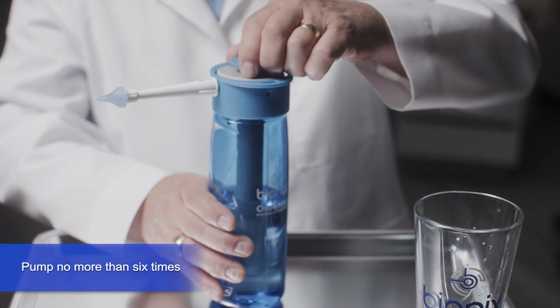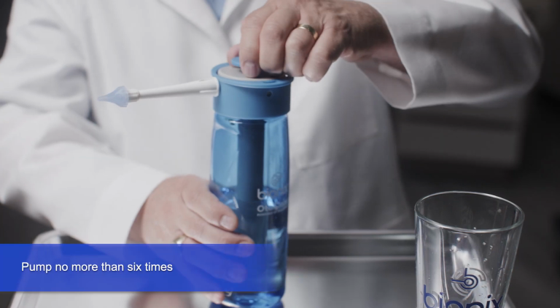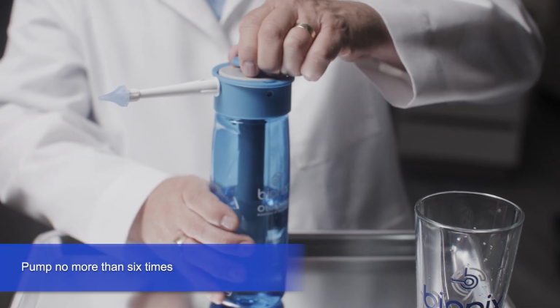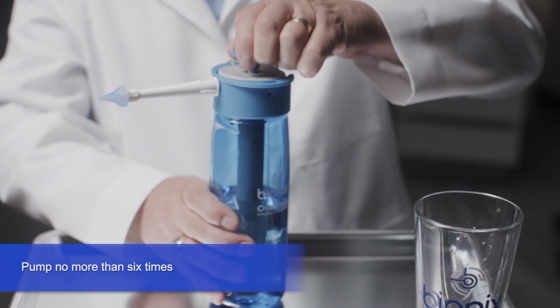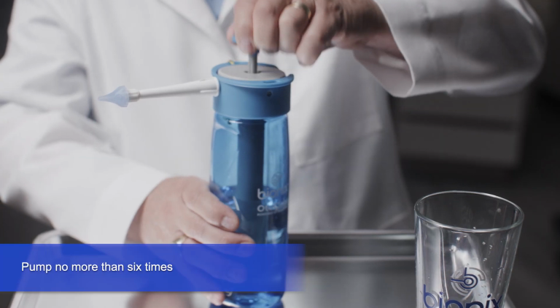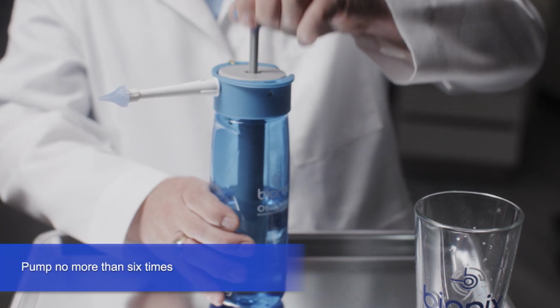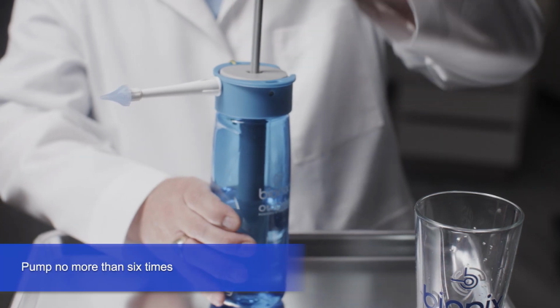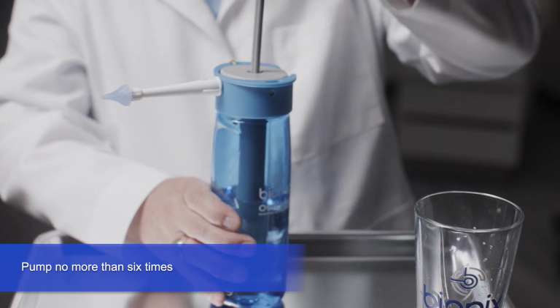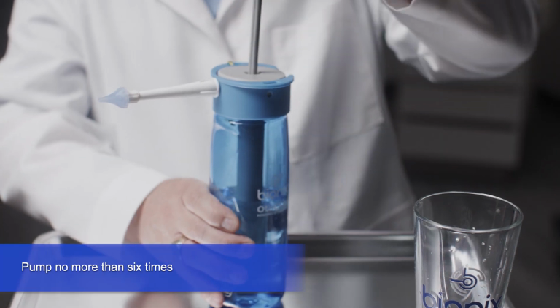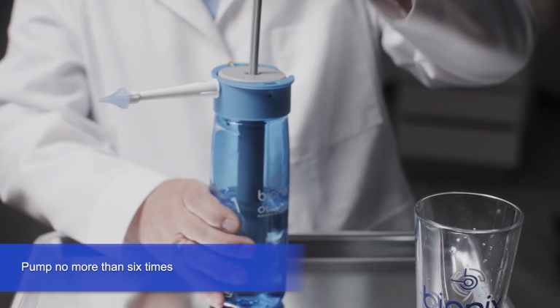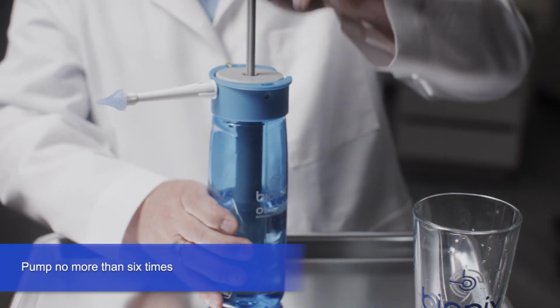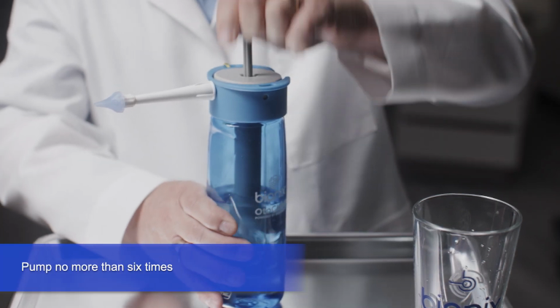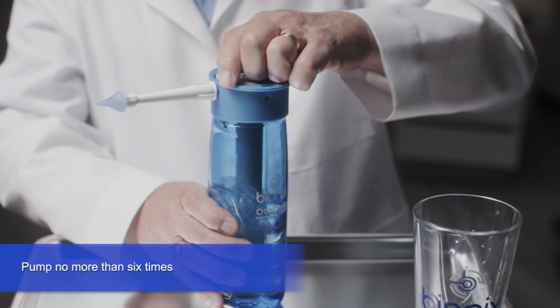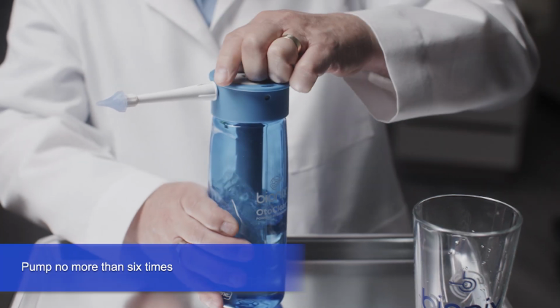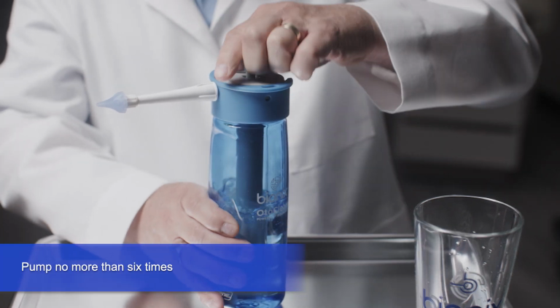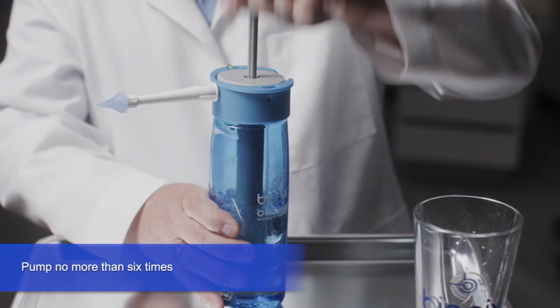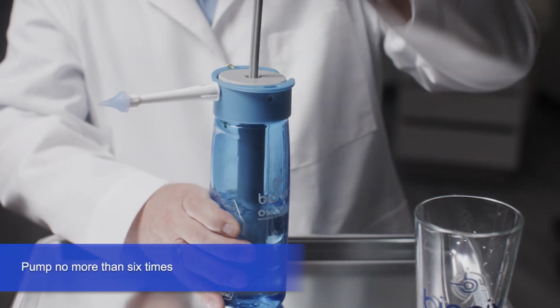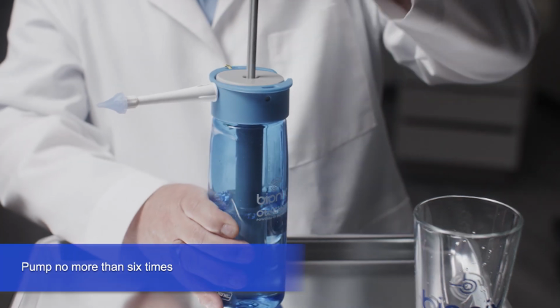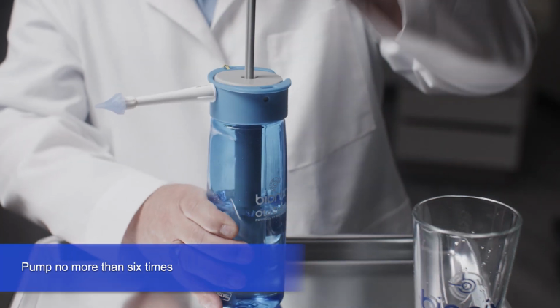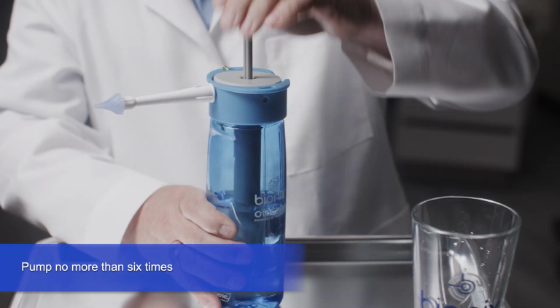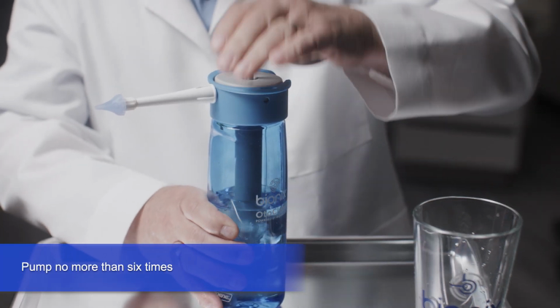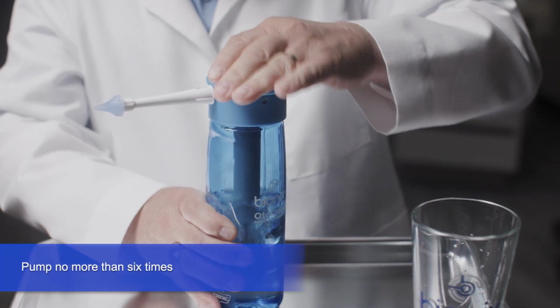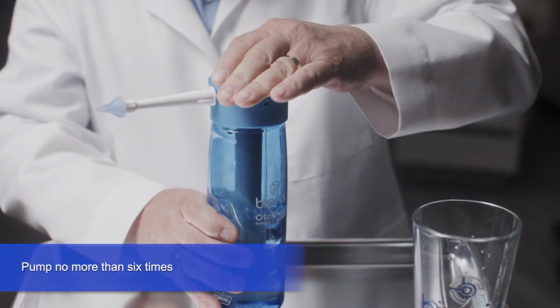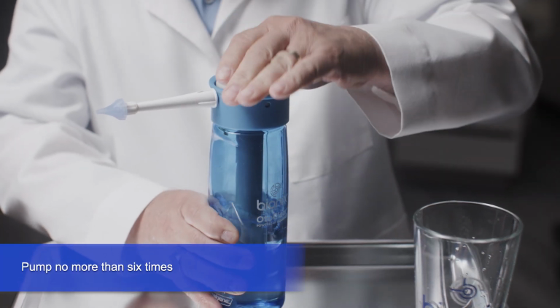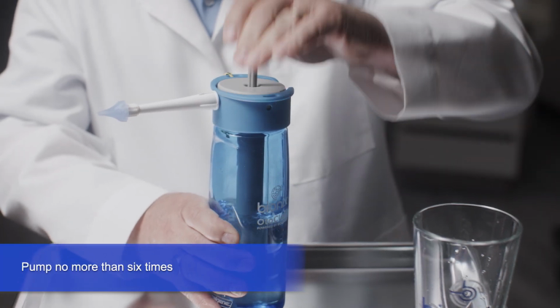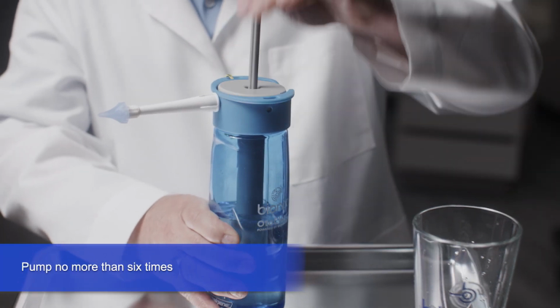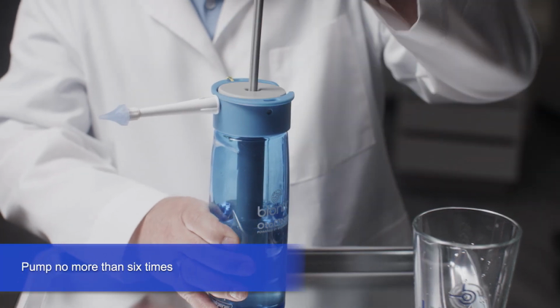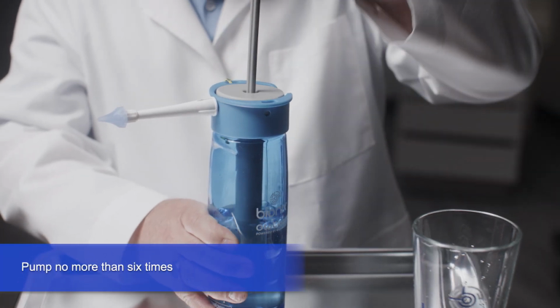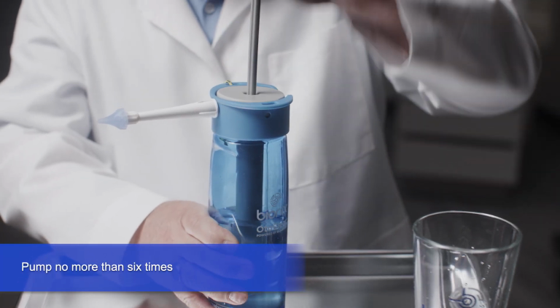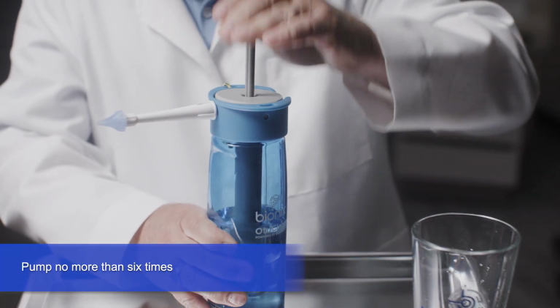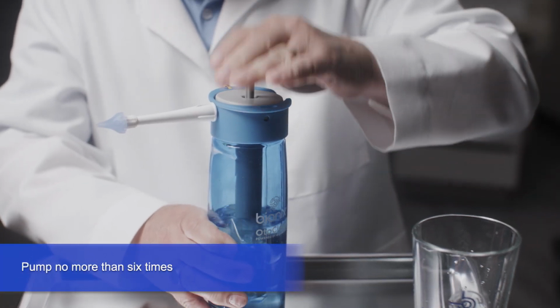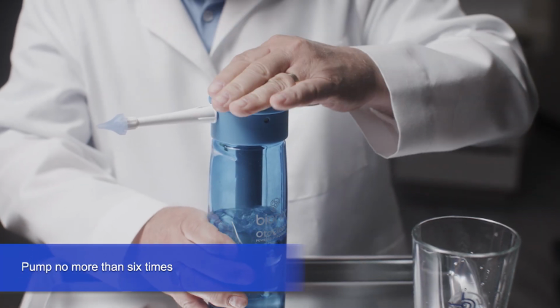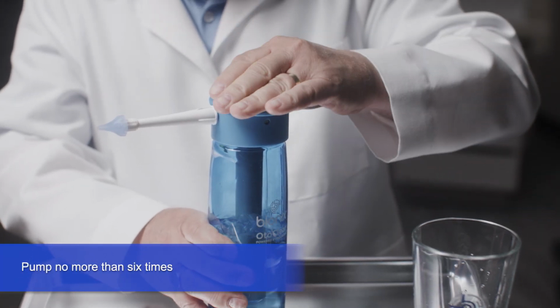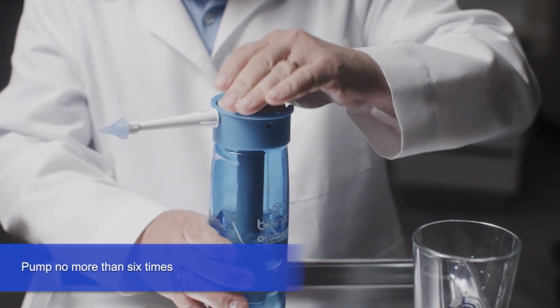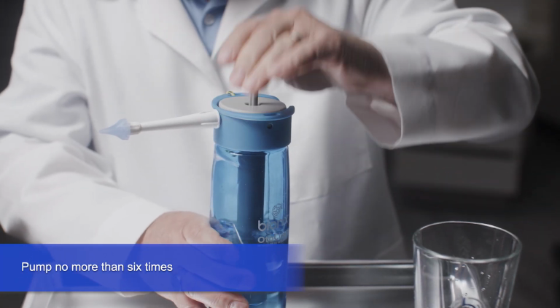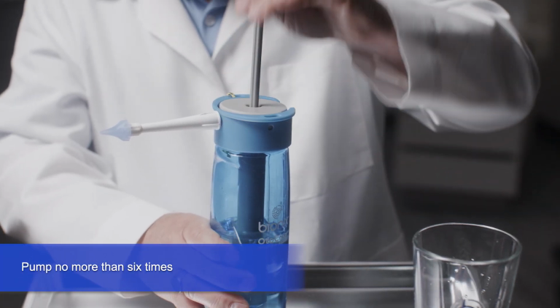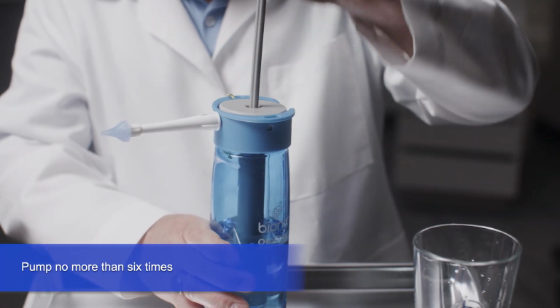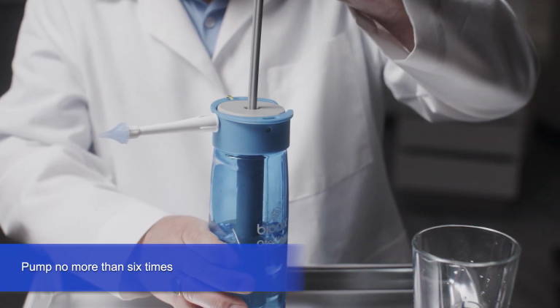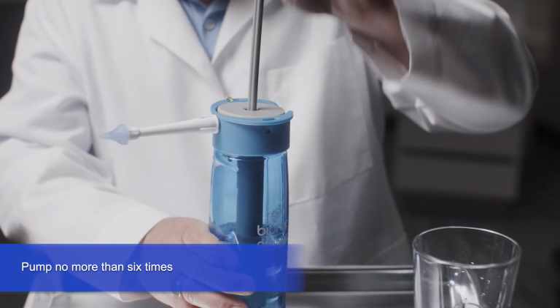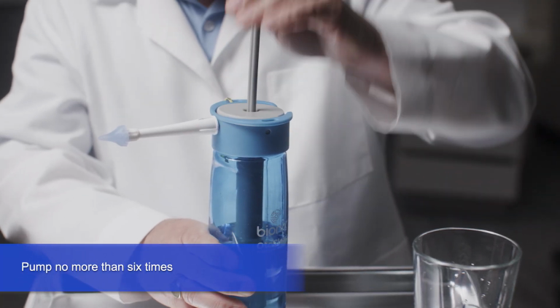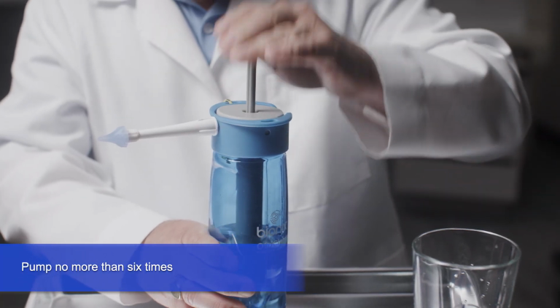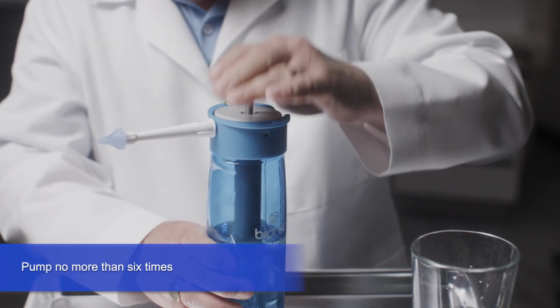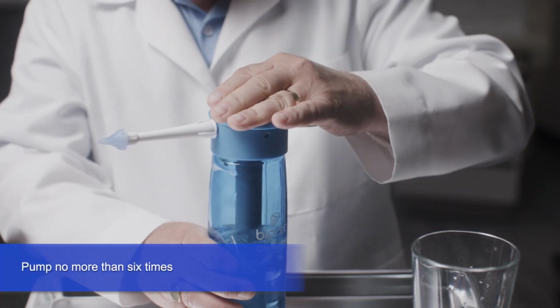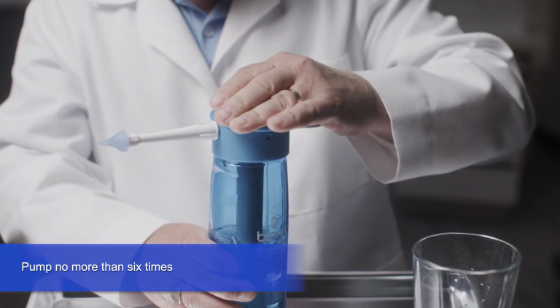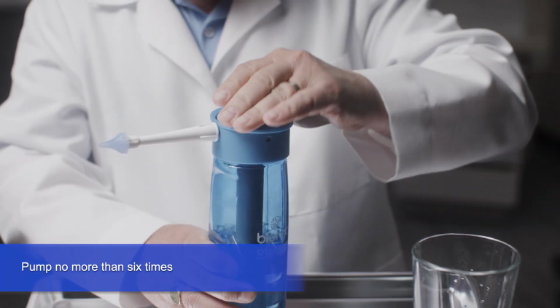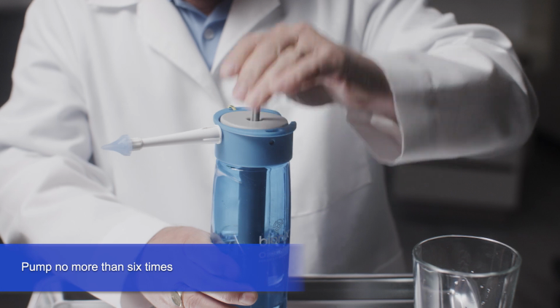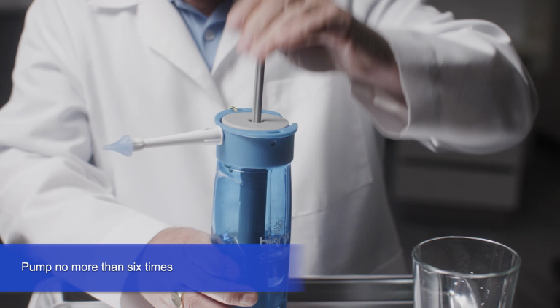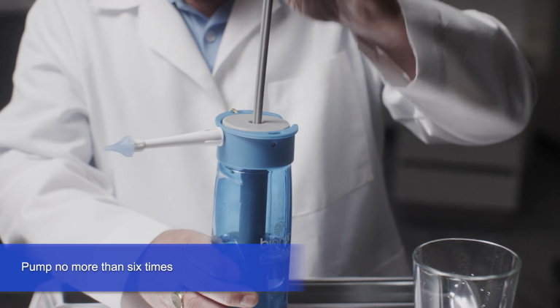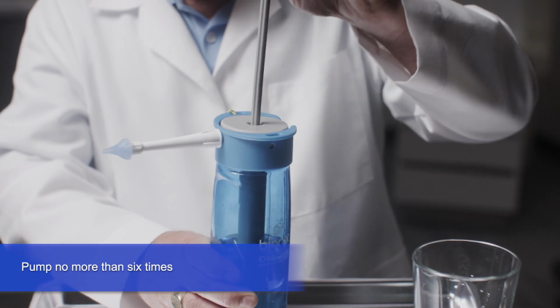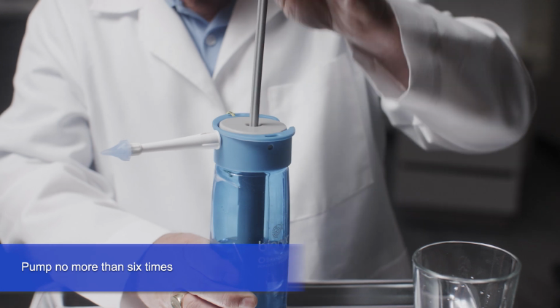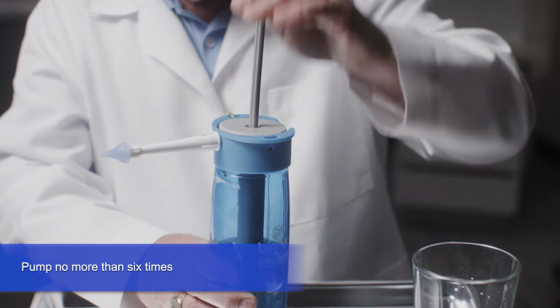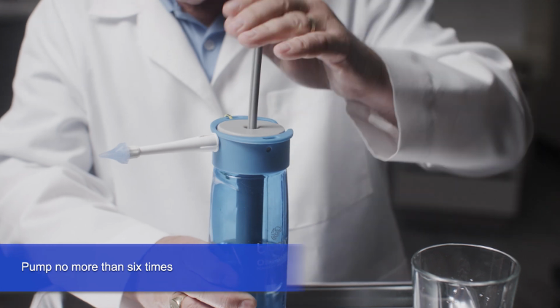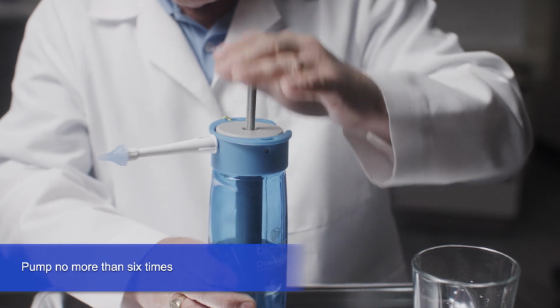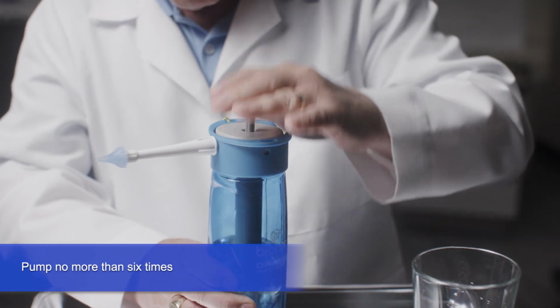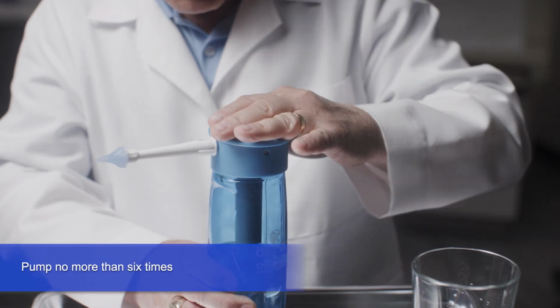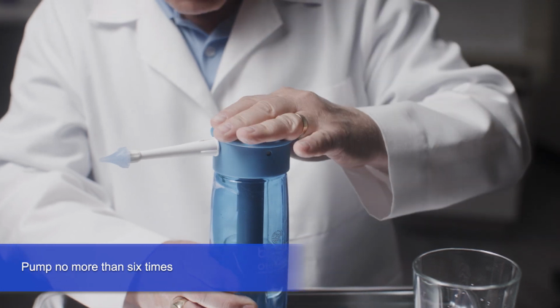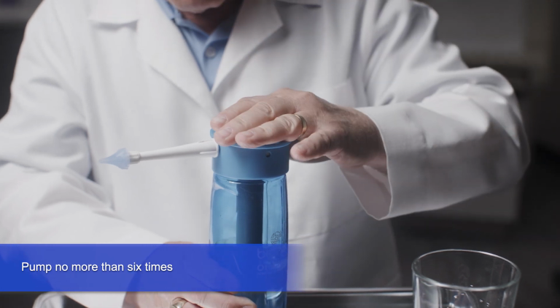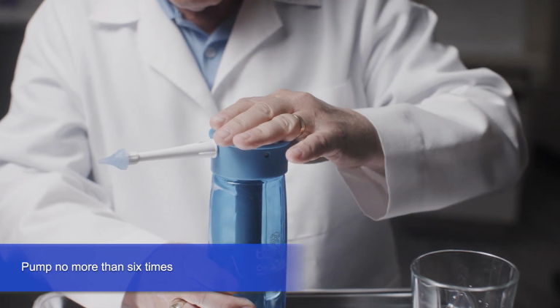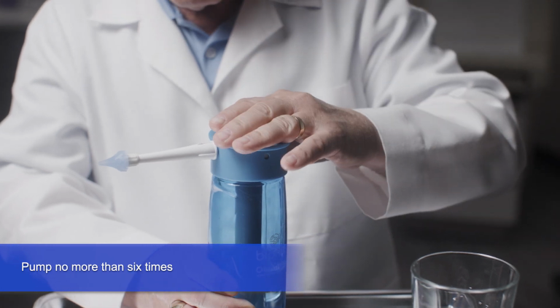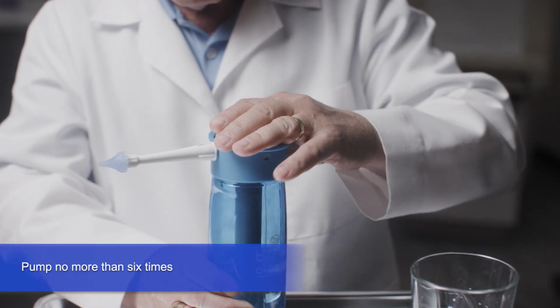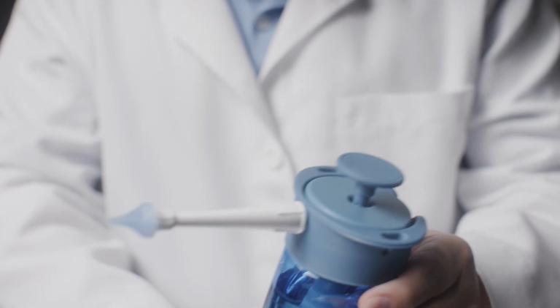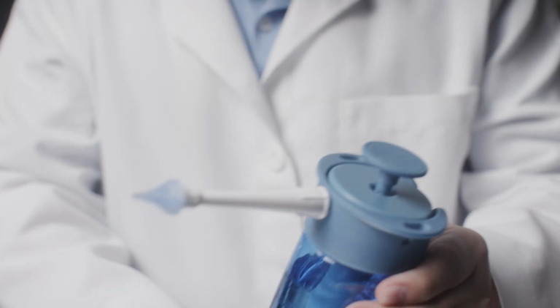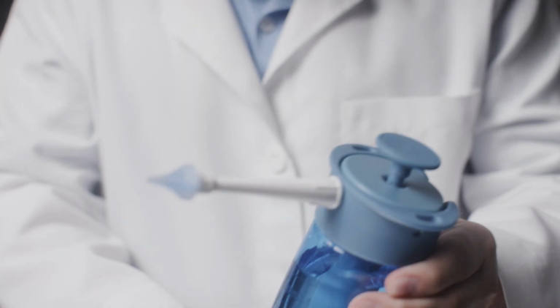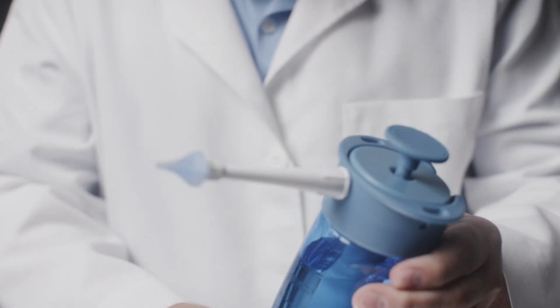Pressurize the unit by pulling up and down on the pump handle until you feel resistance, but no more than six times.